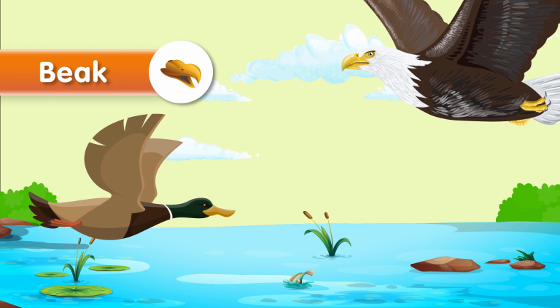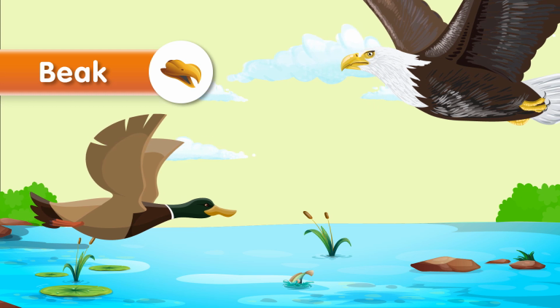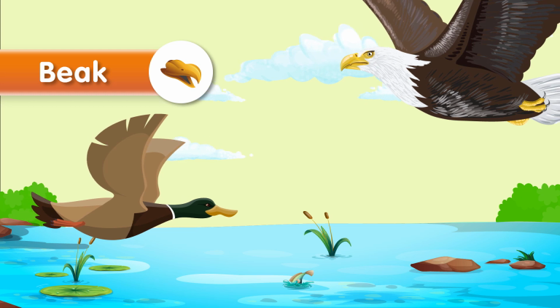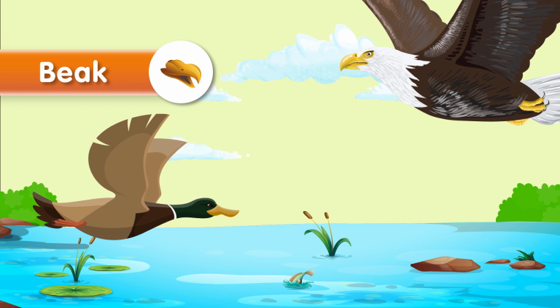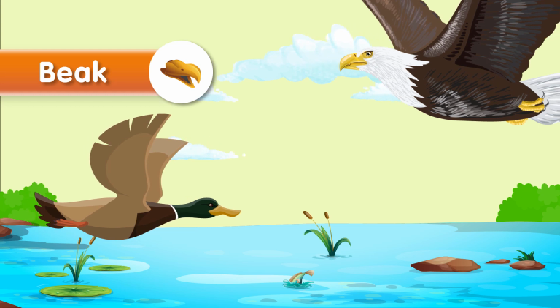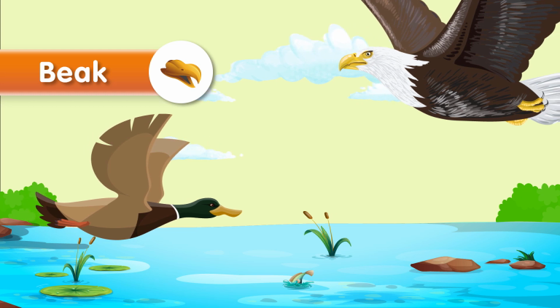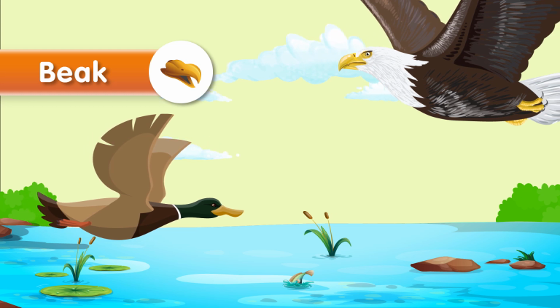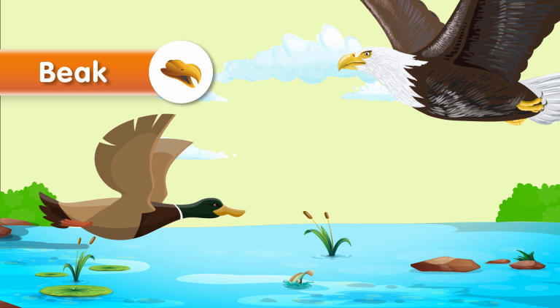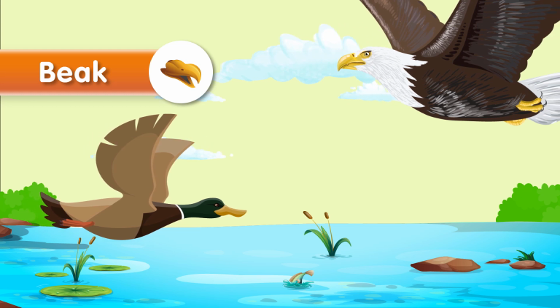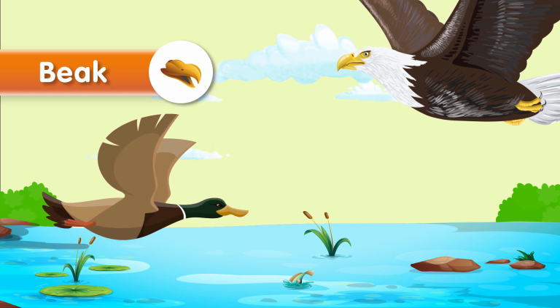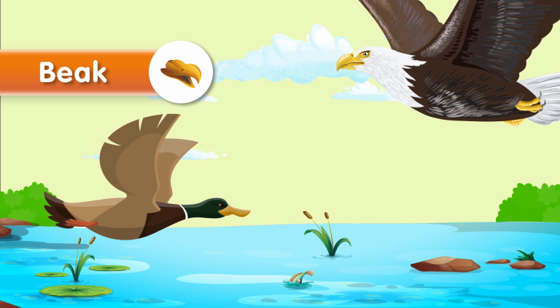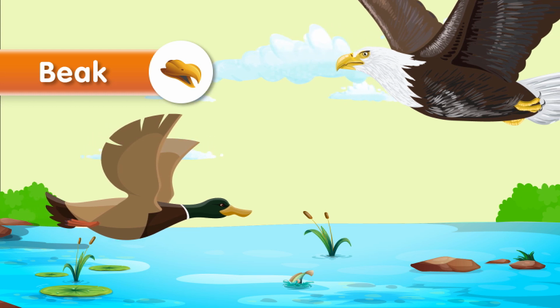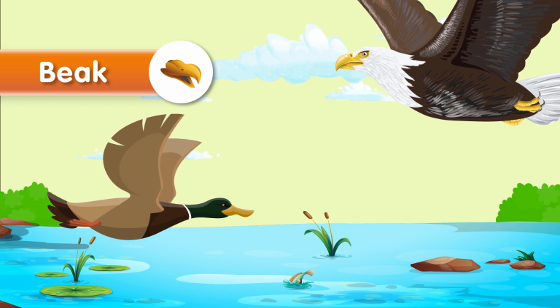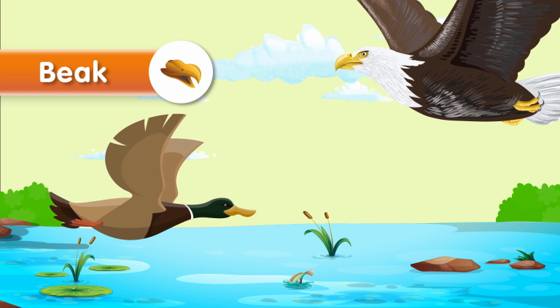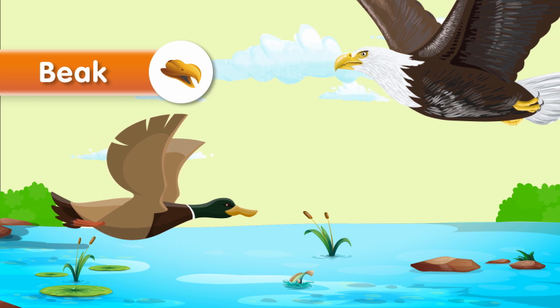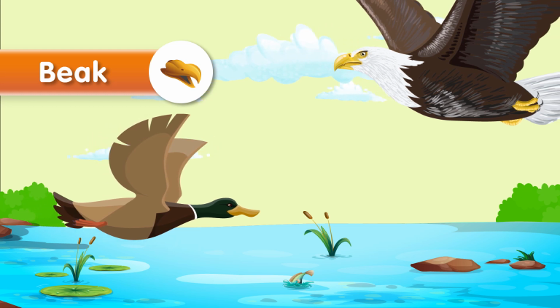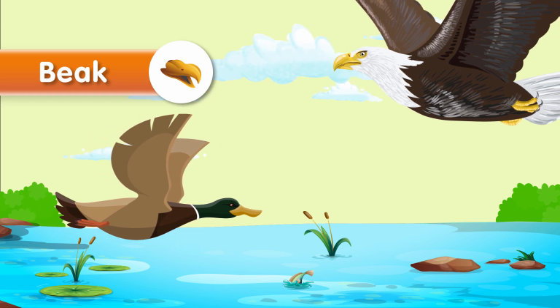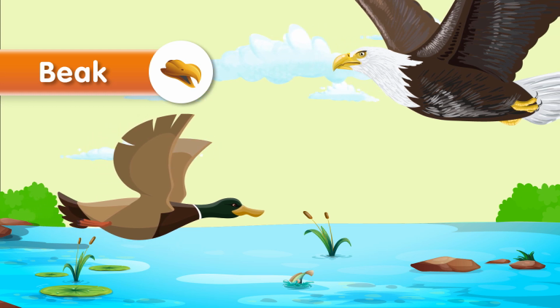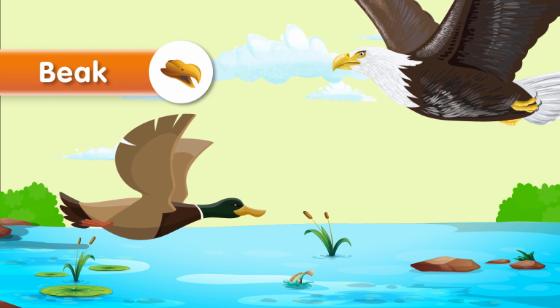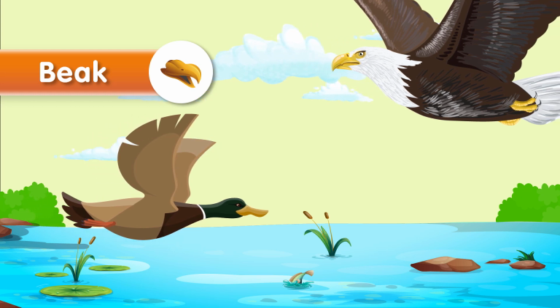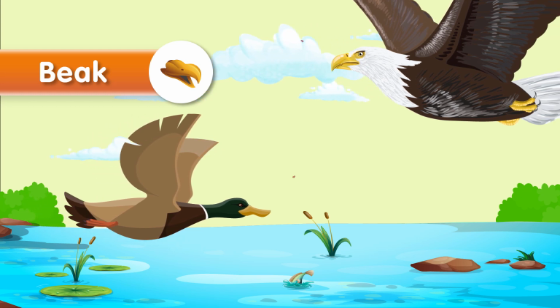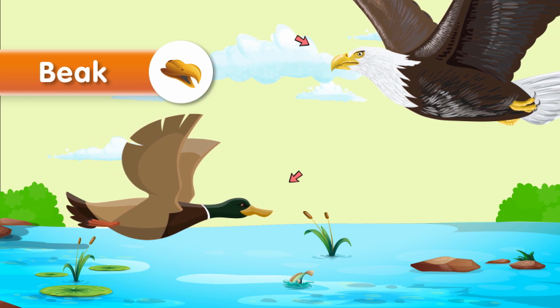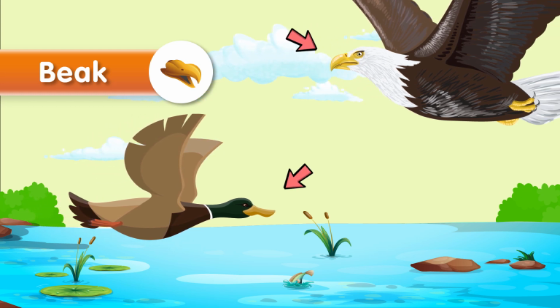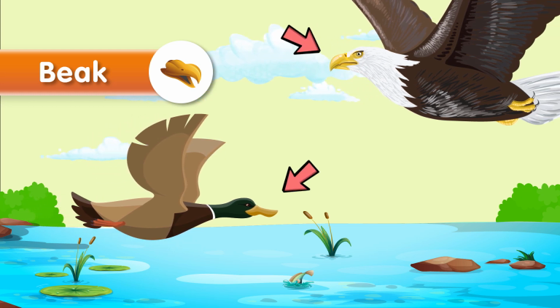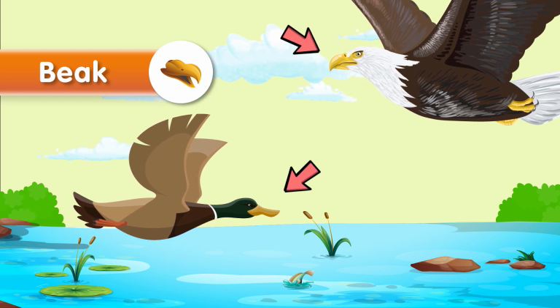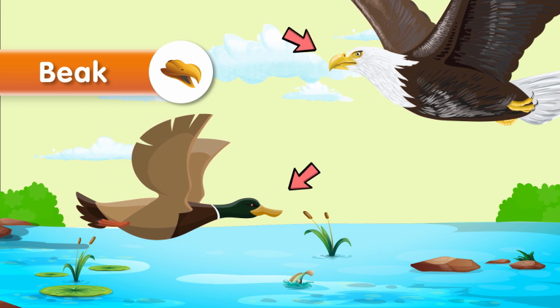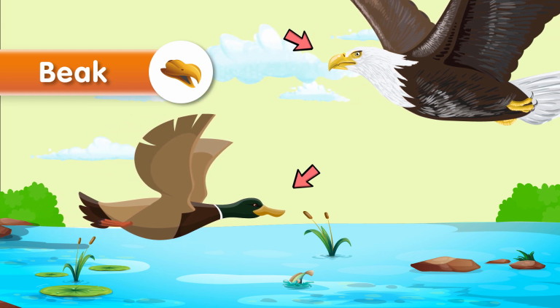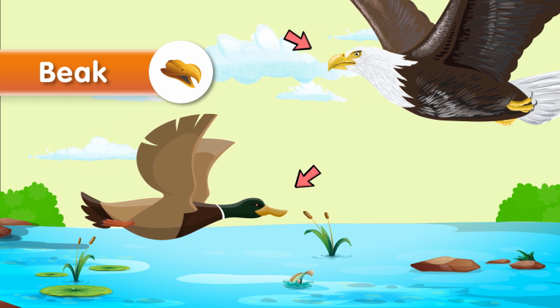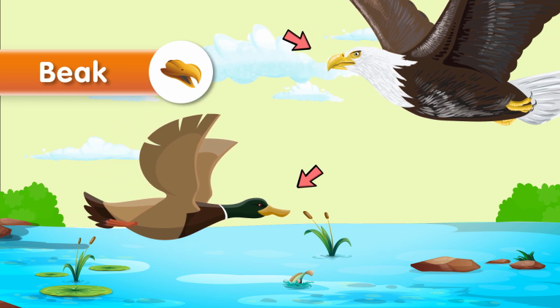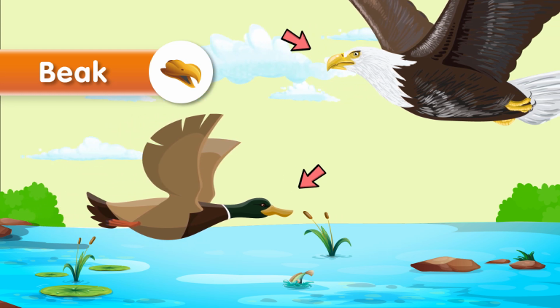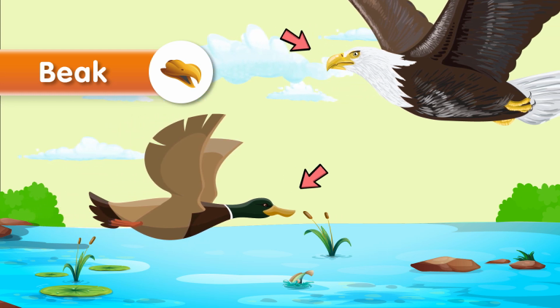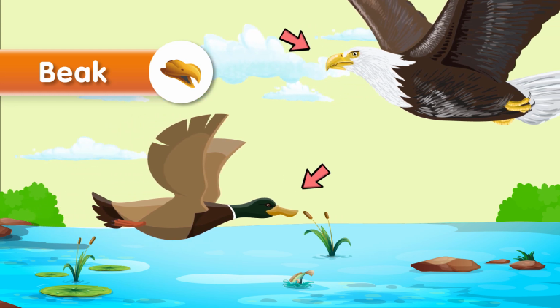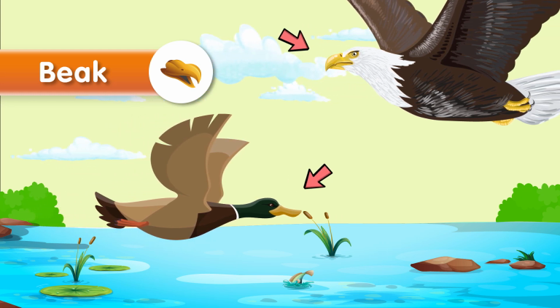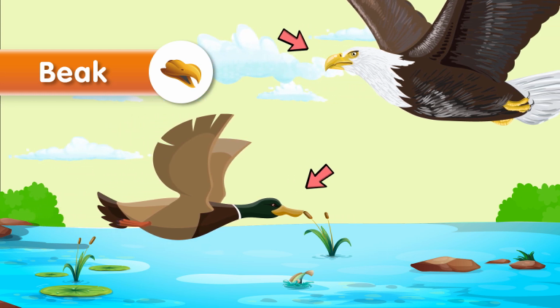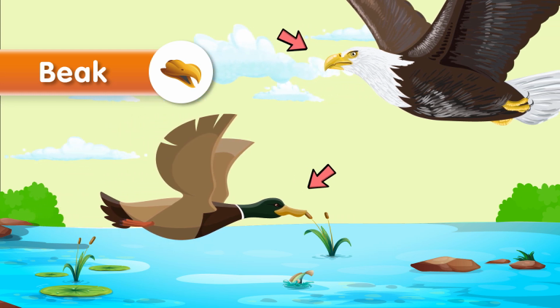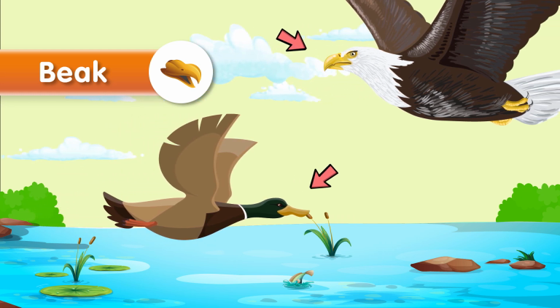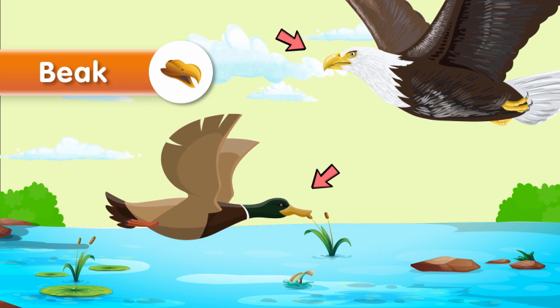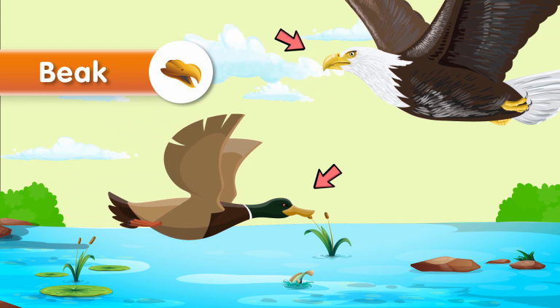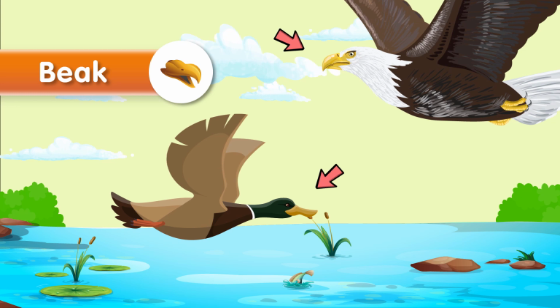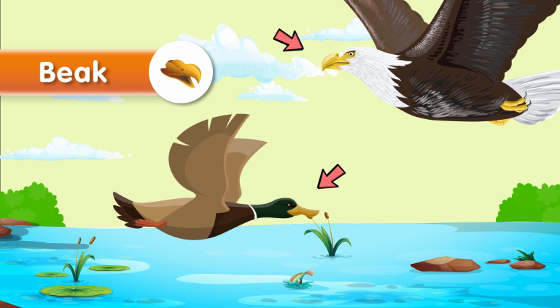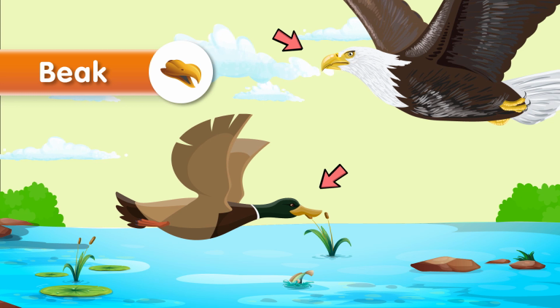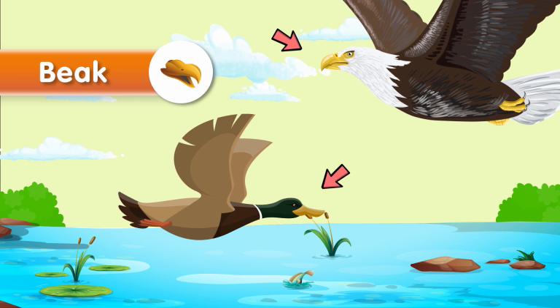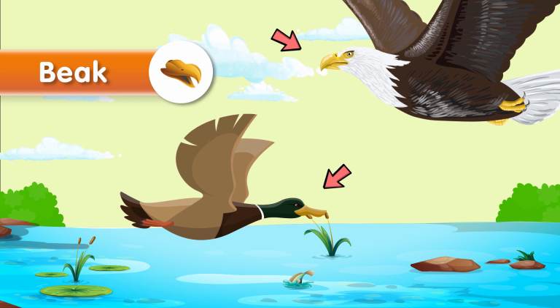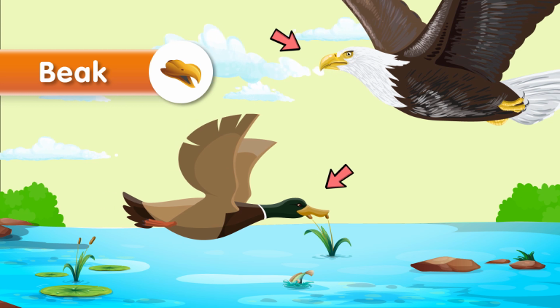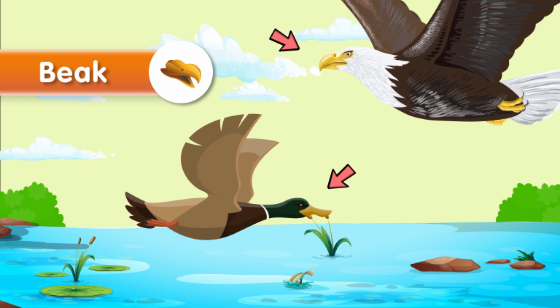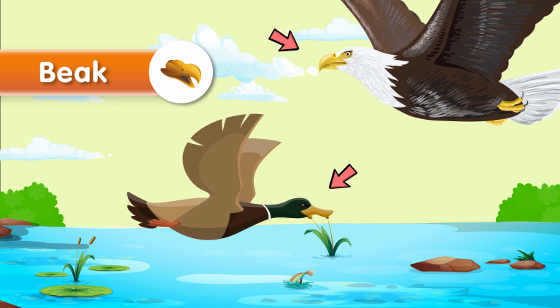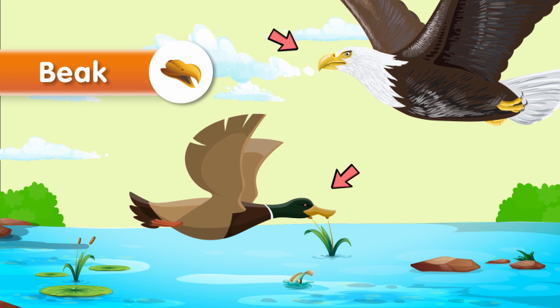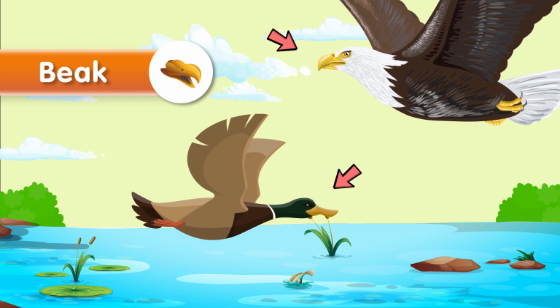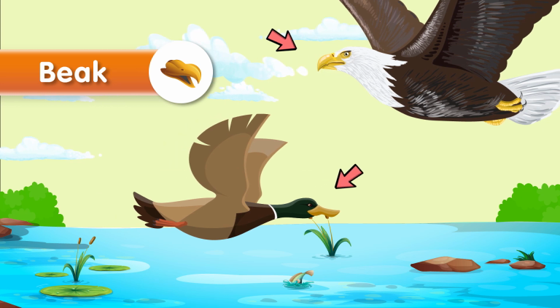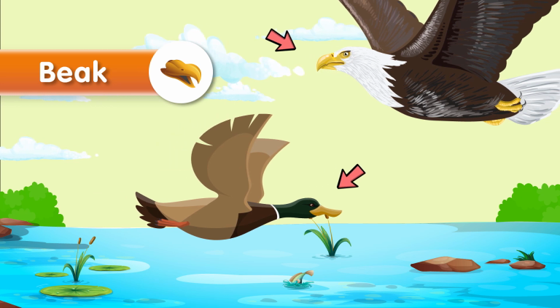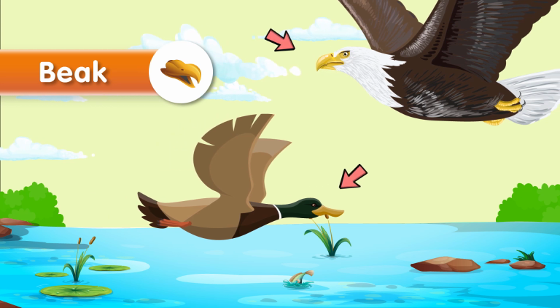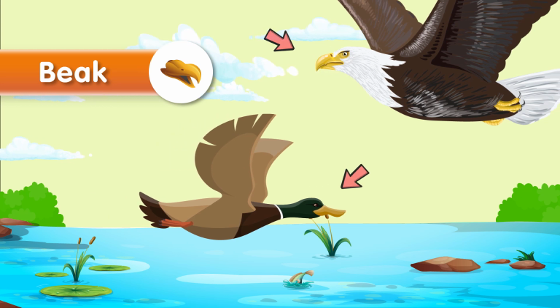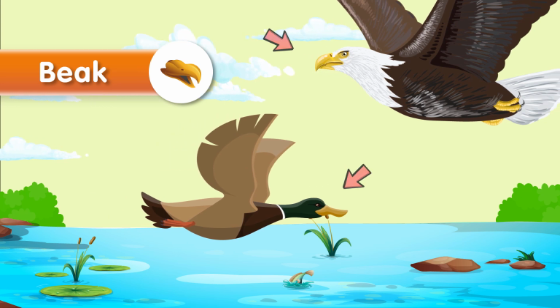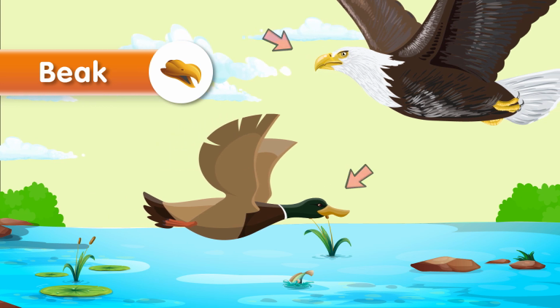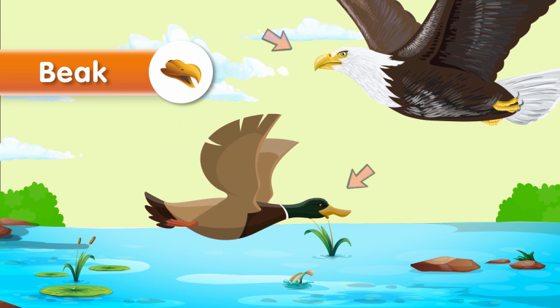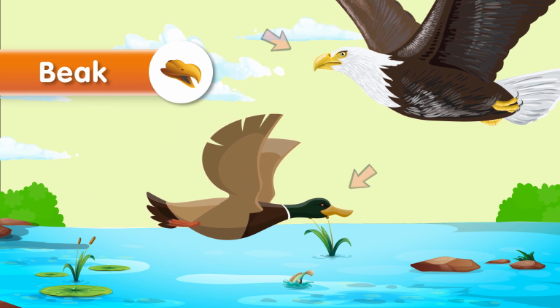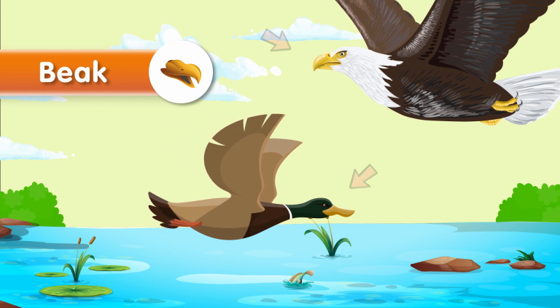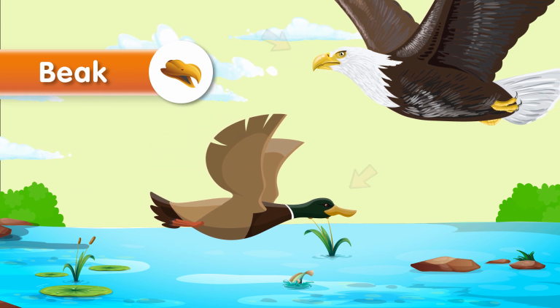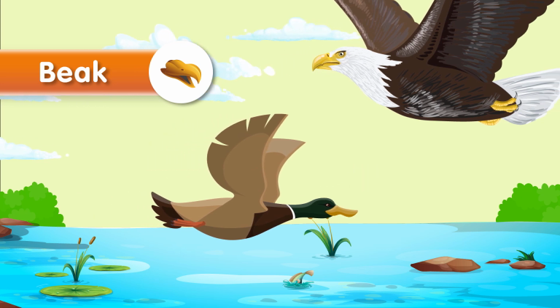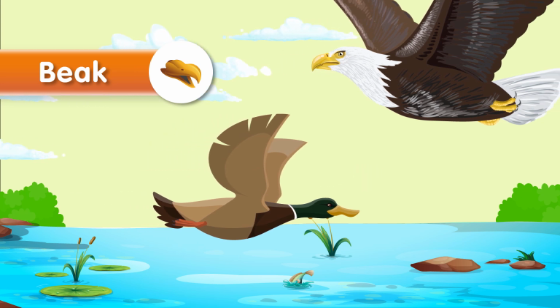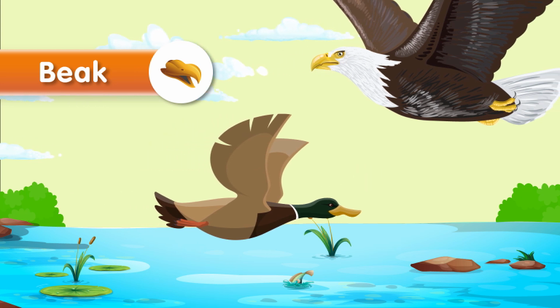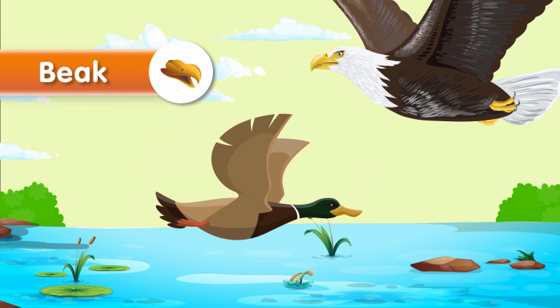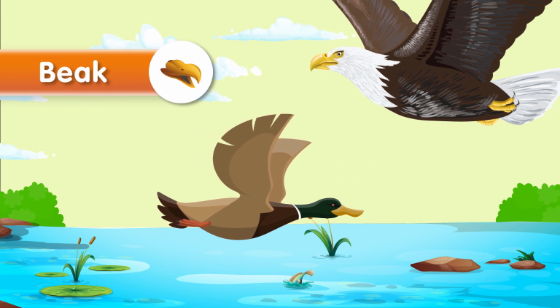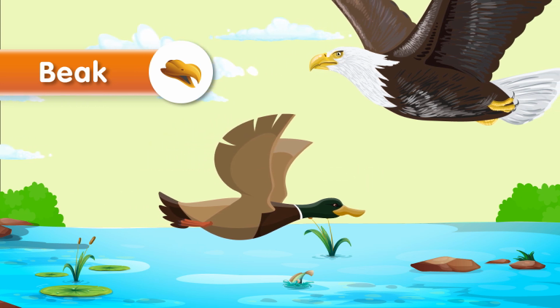Beak. A beak is a hard, pointed structure found in birds and some reptiles that they use for feeding, grooming, and defense.